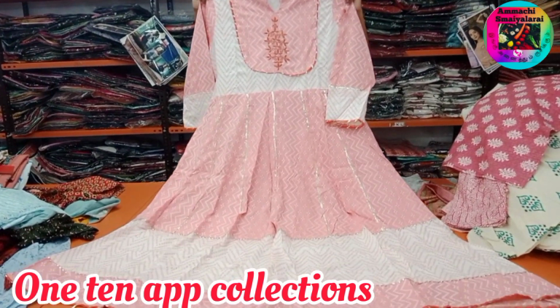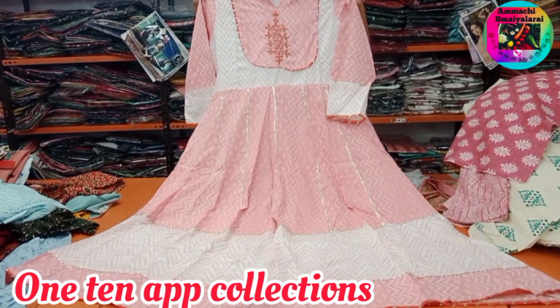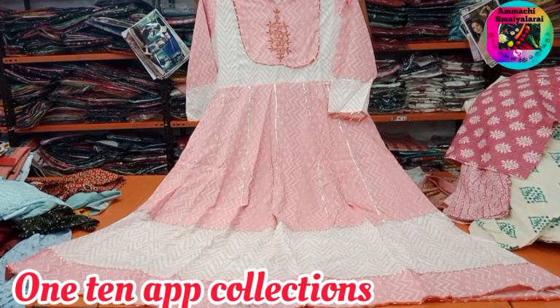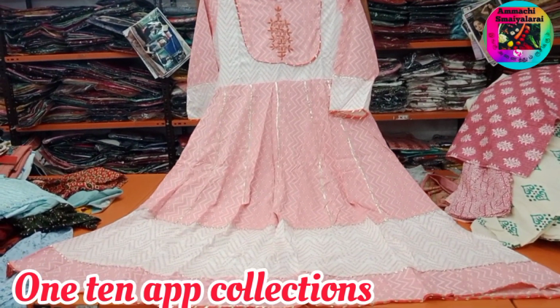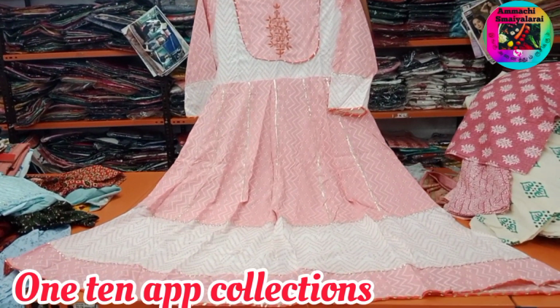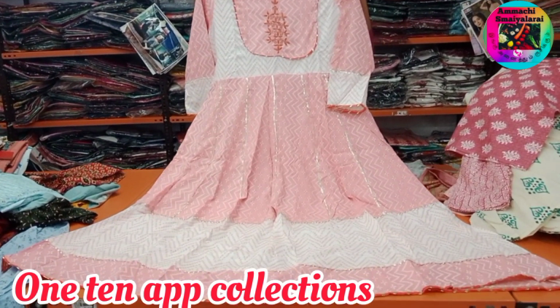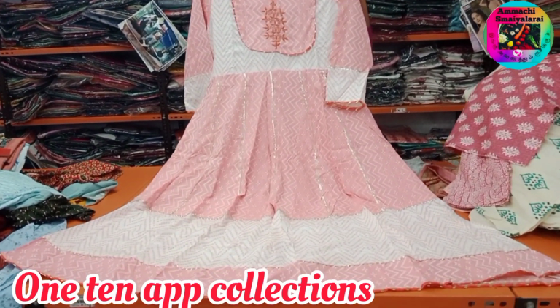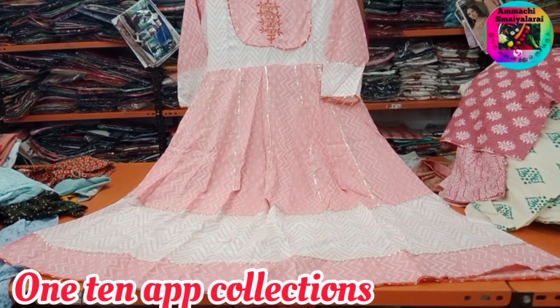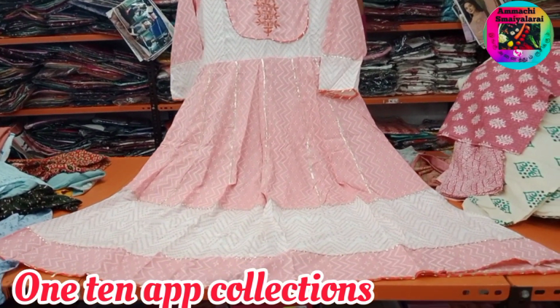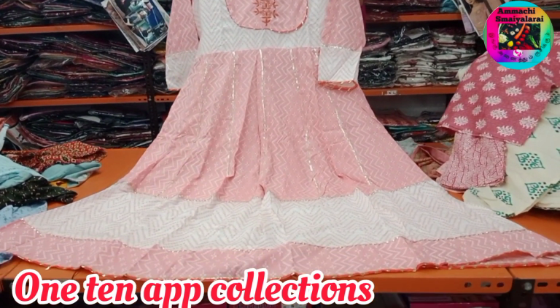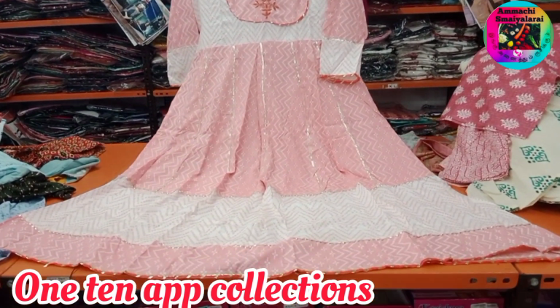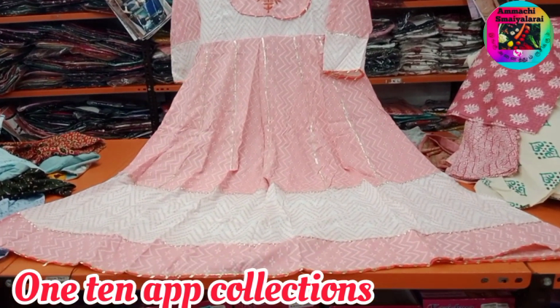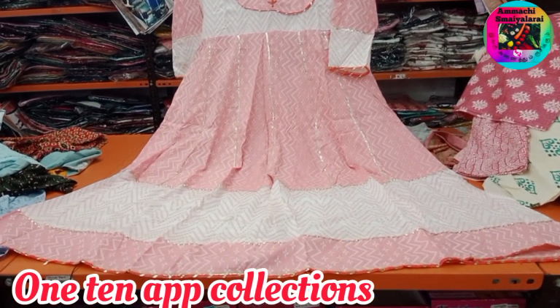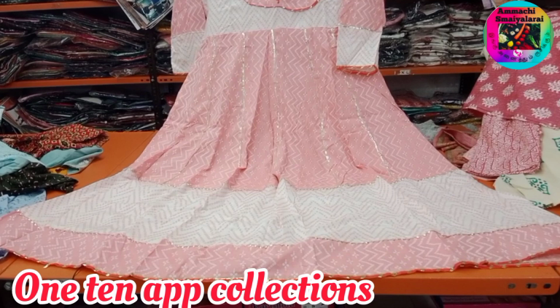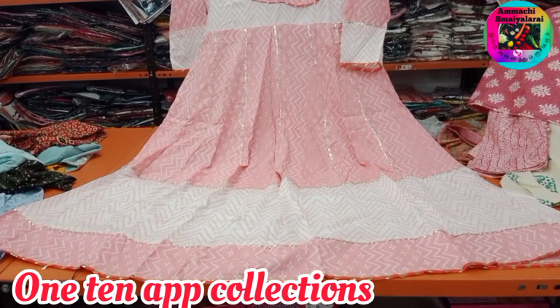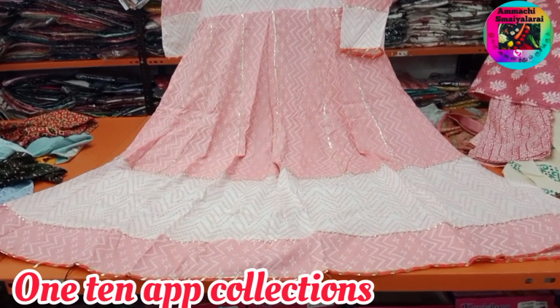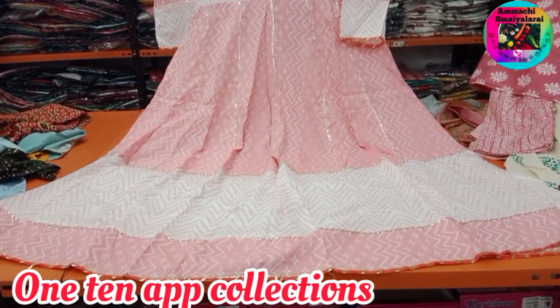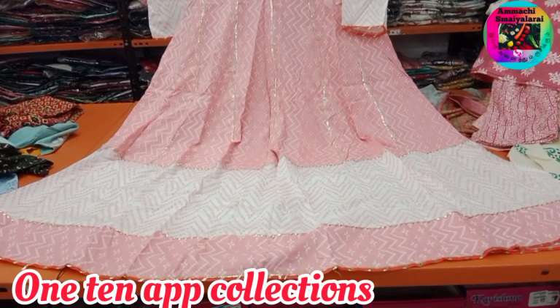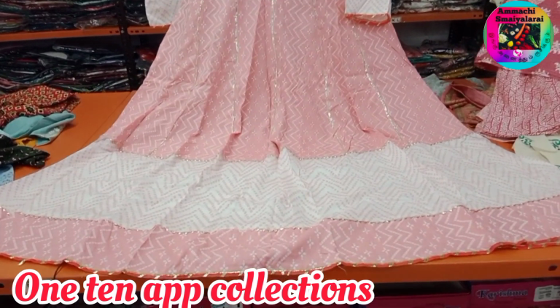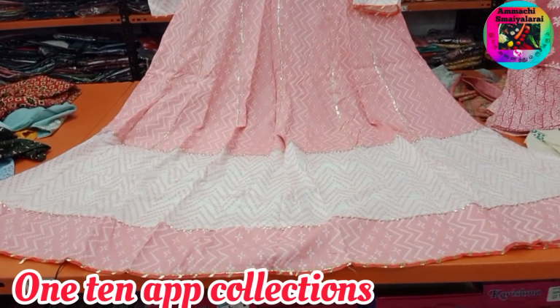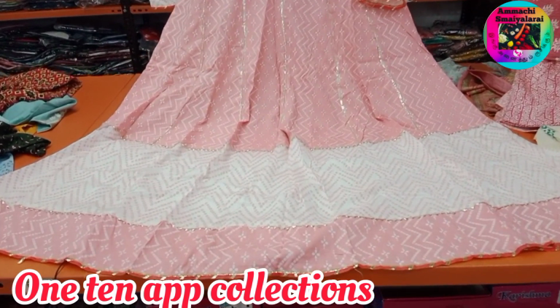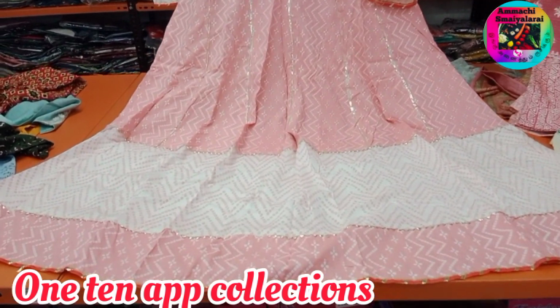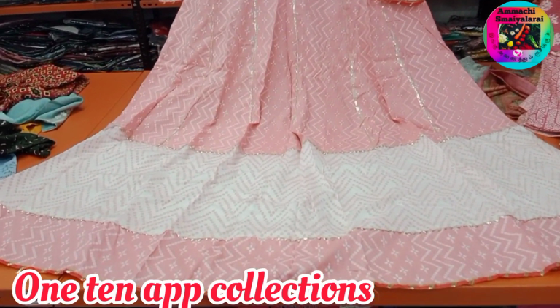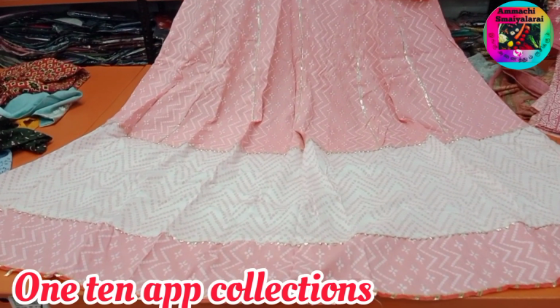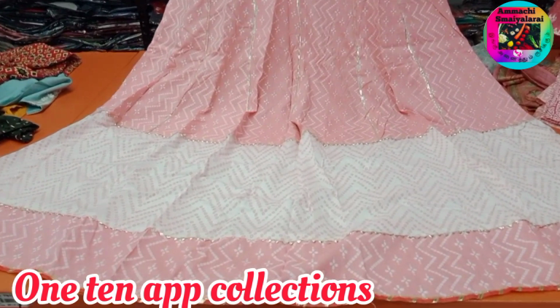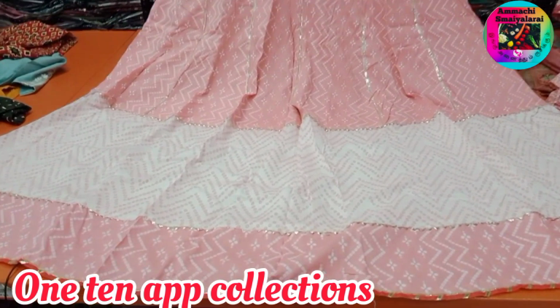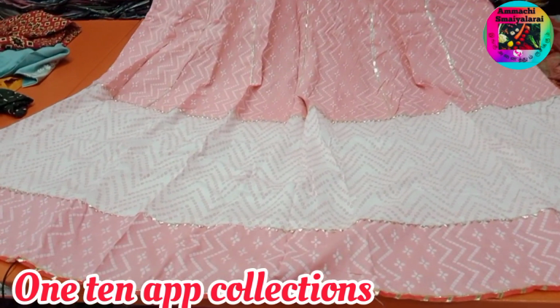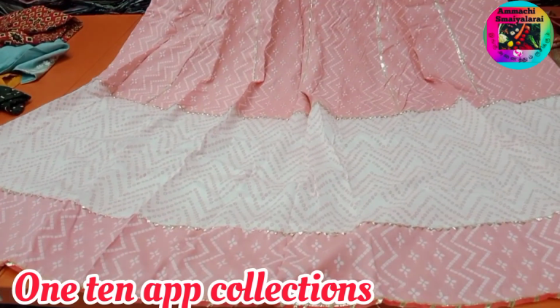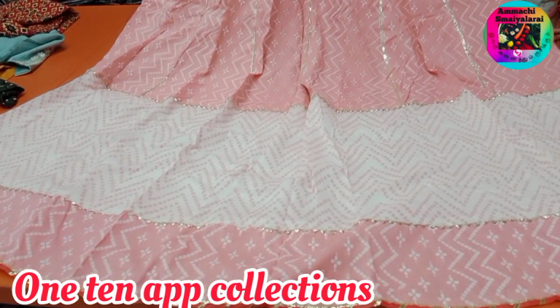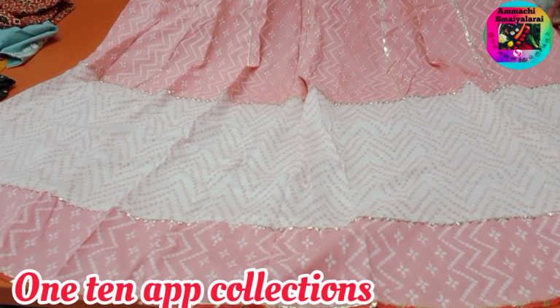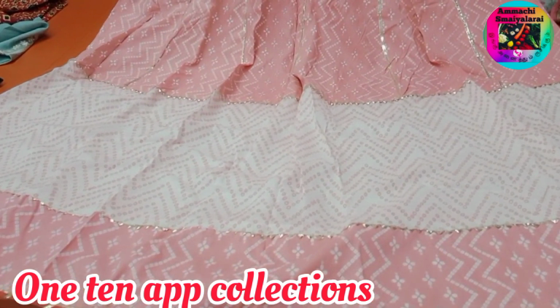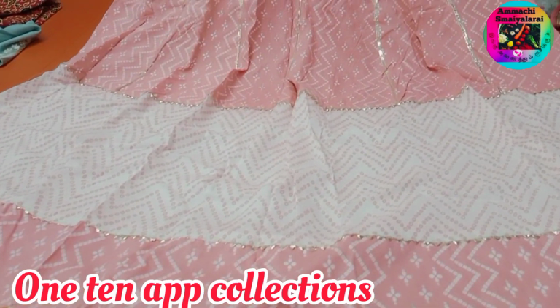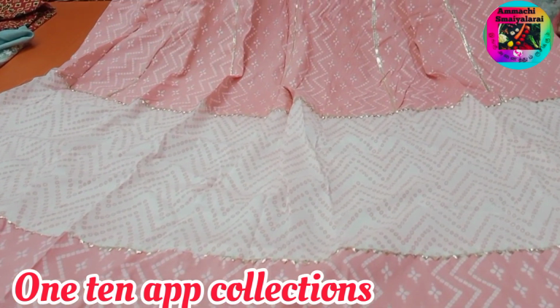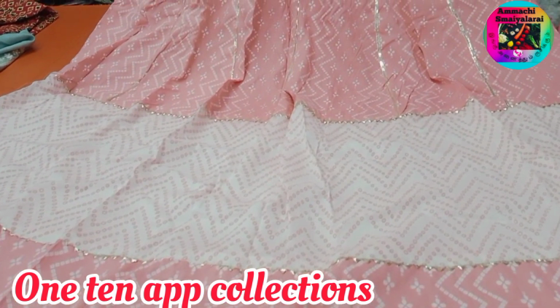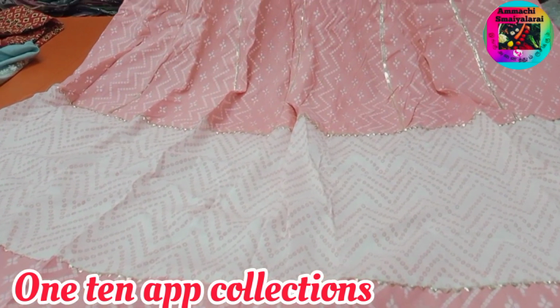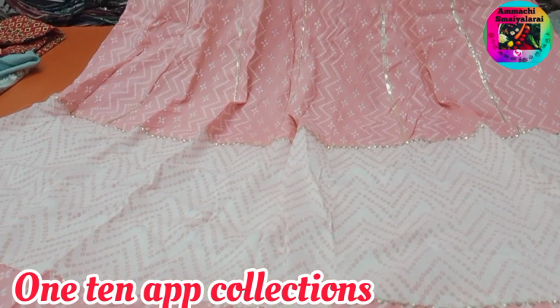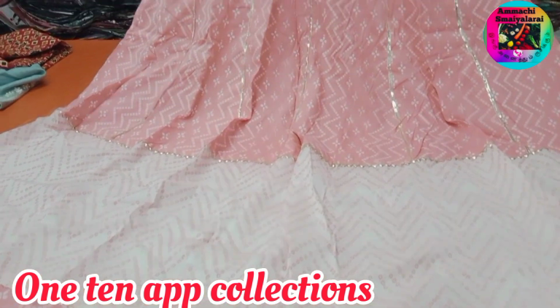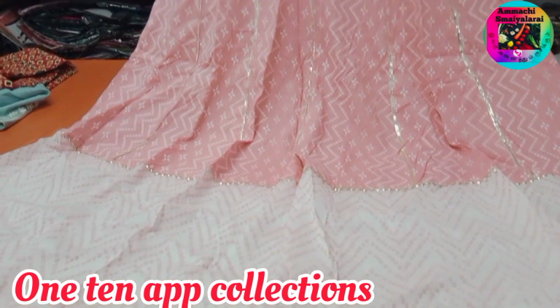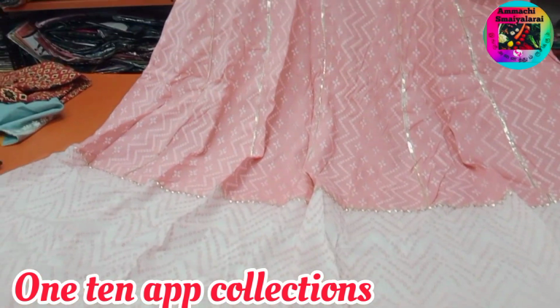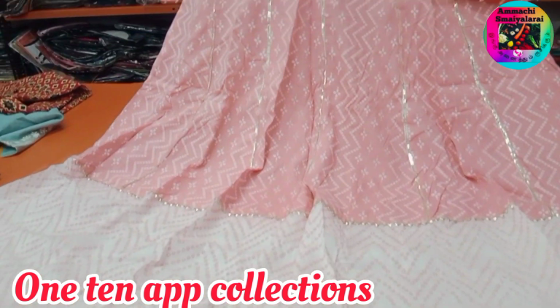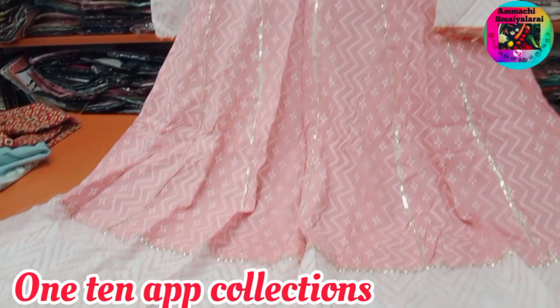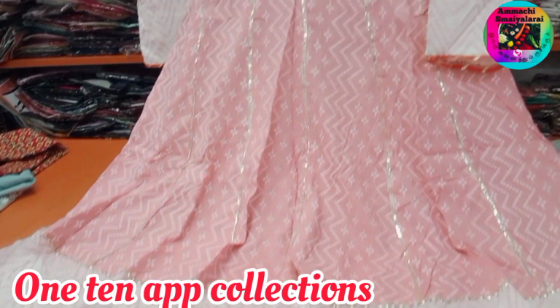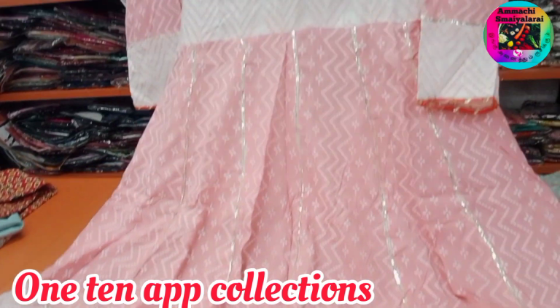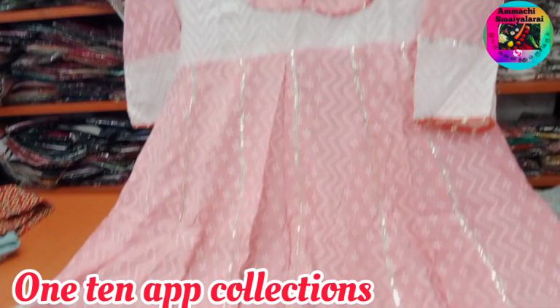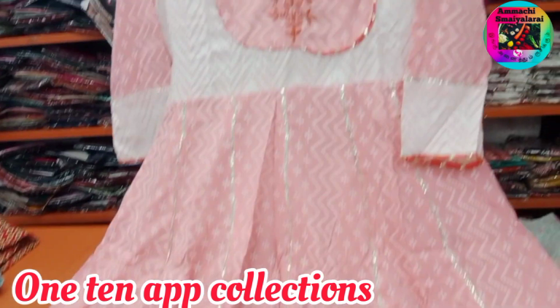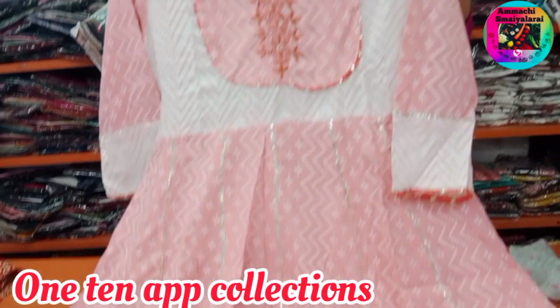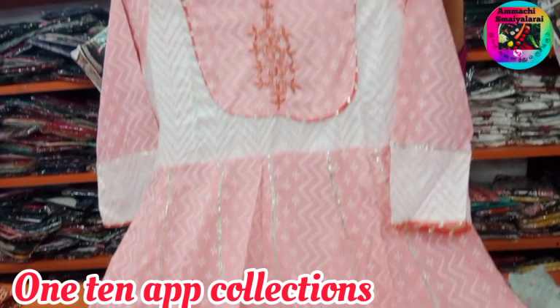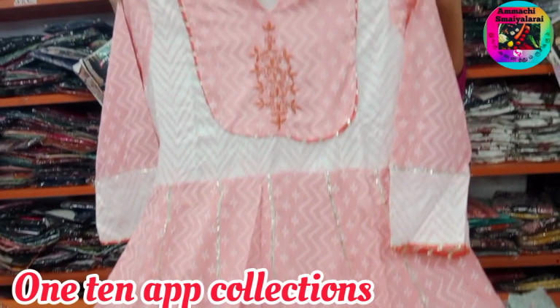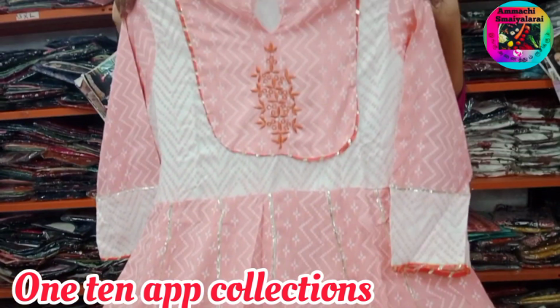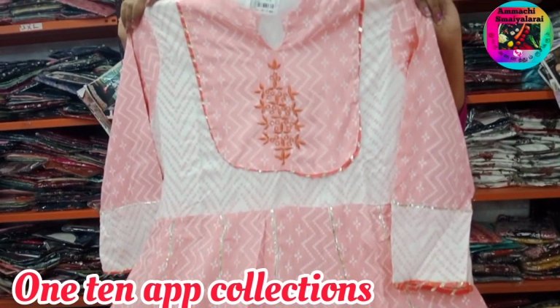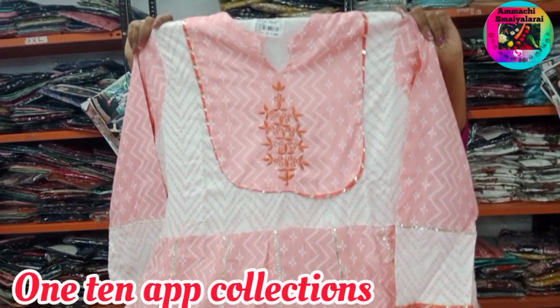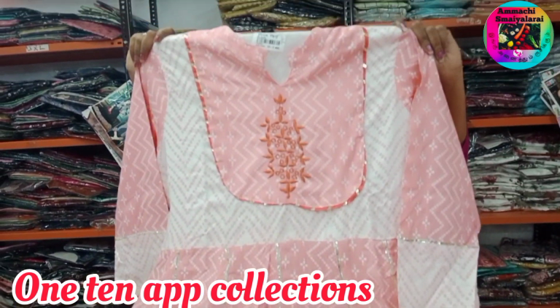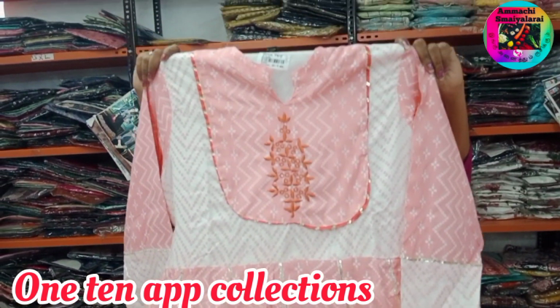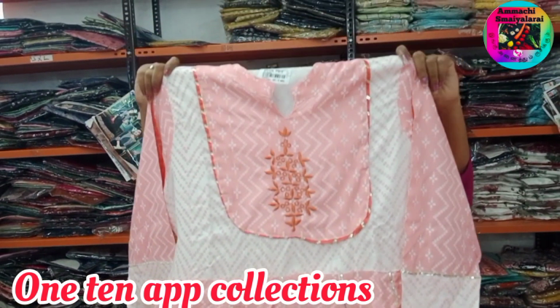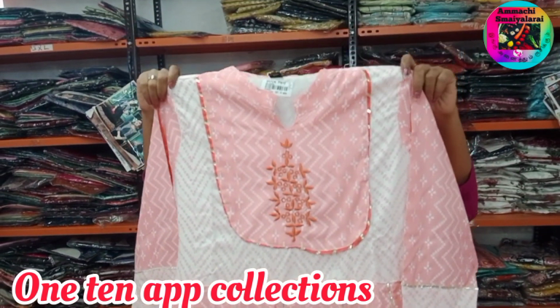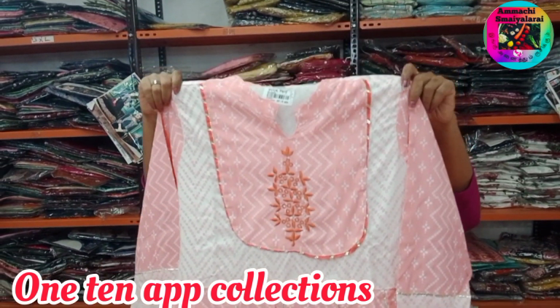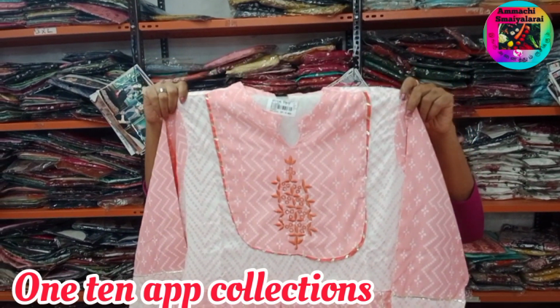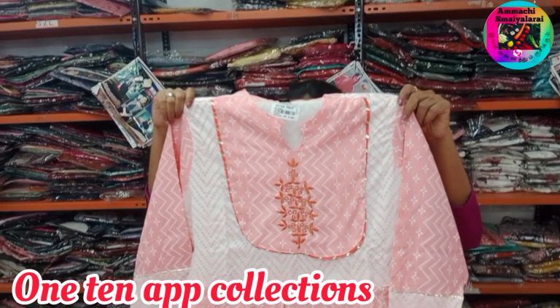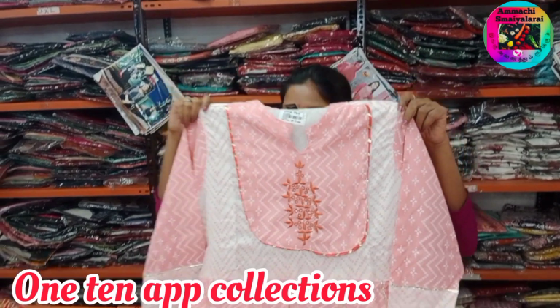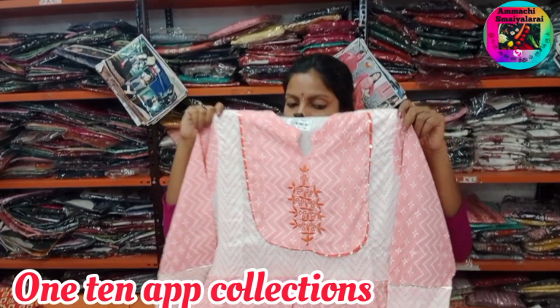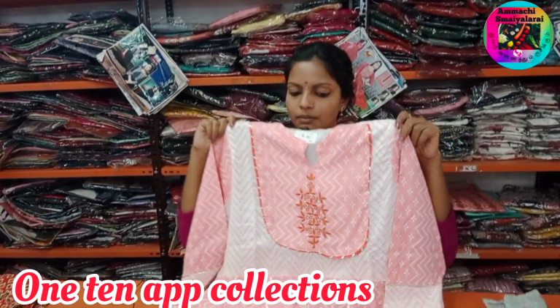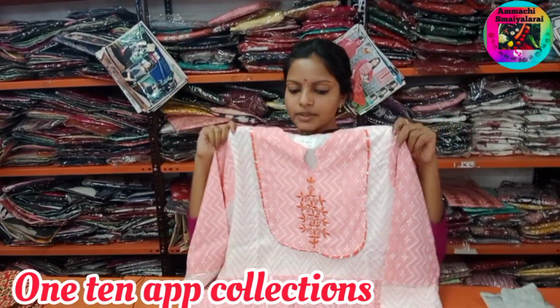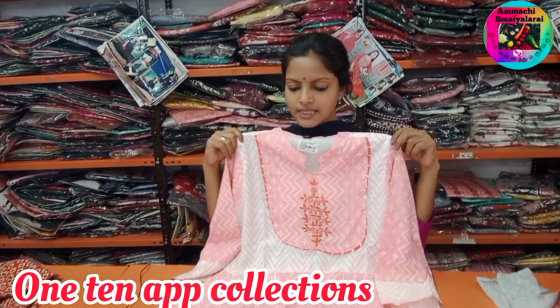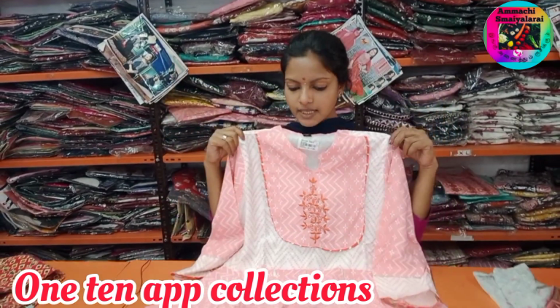Next we need a frog collection. This price is Rs. 489. This collection is single color.